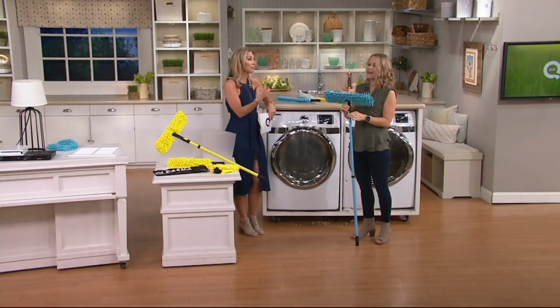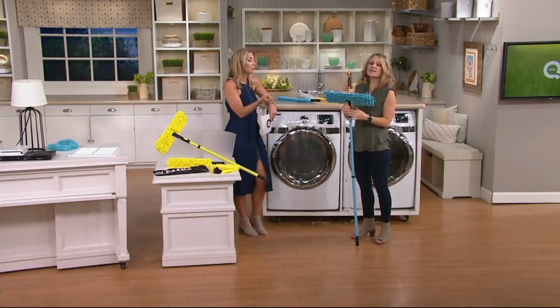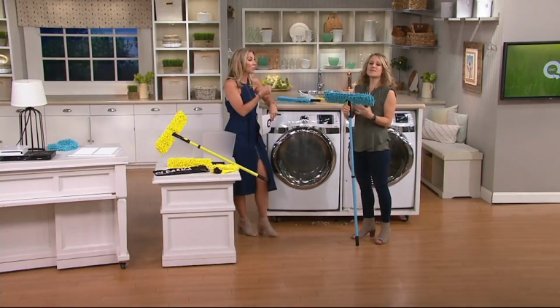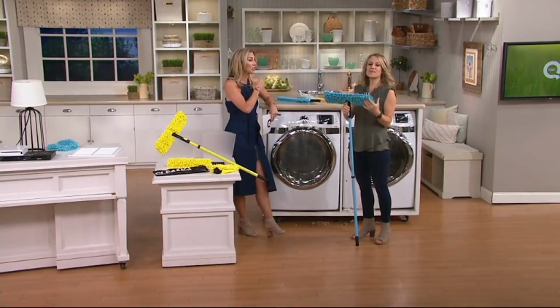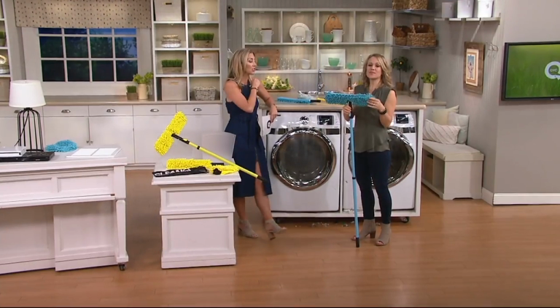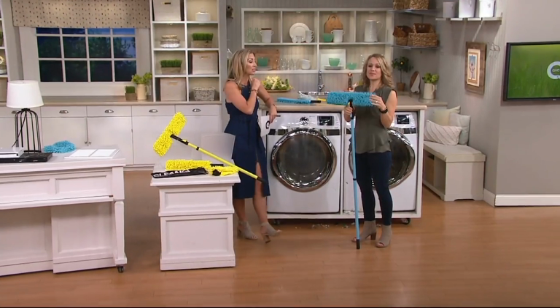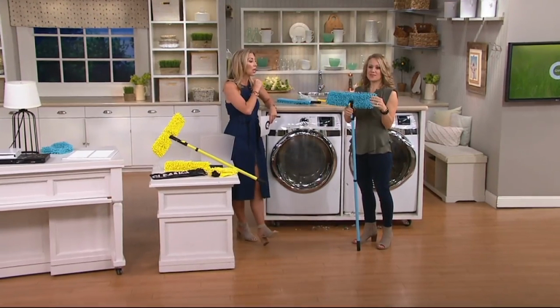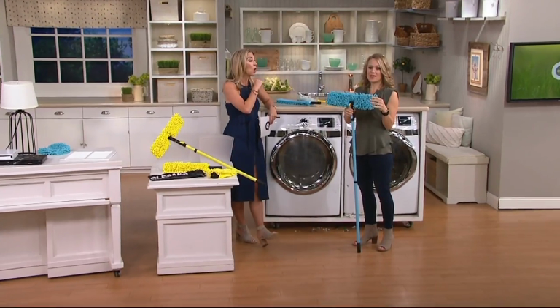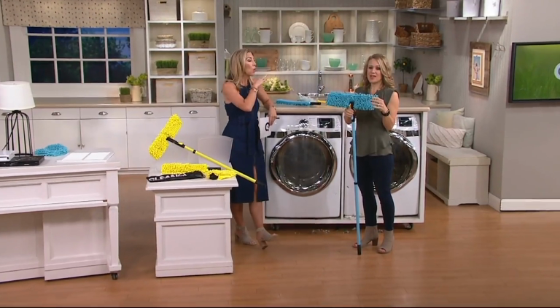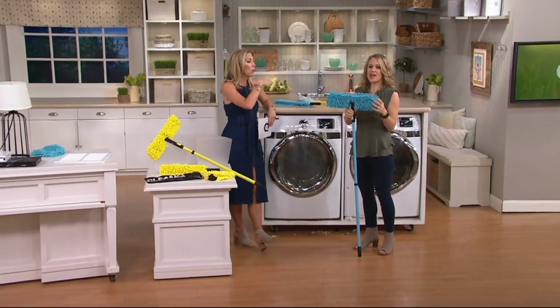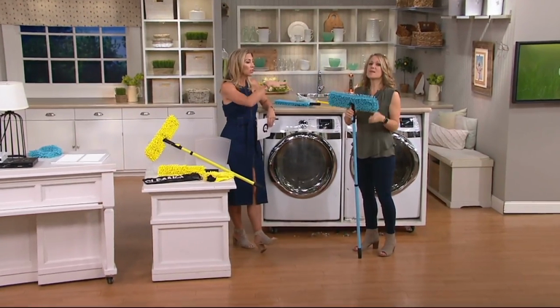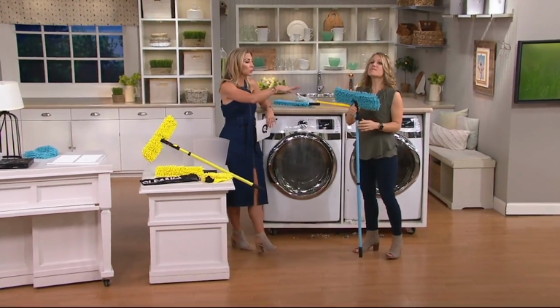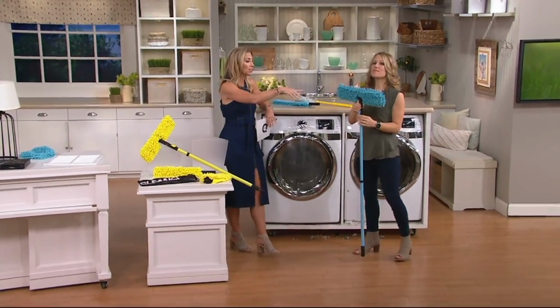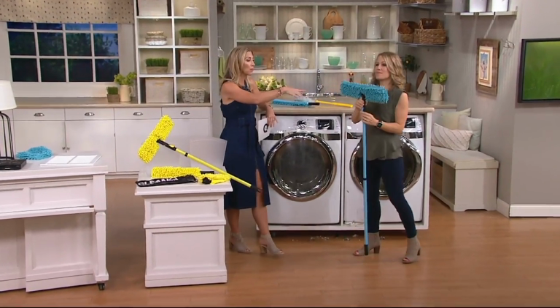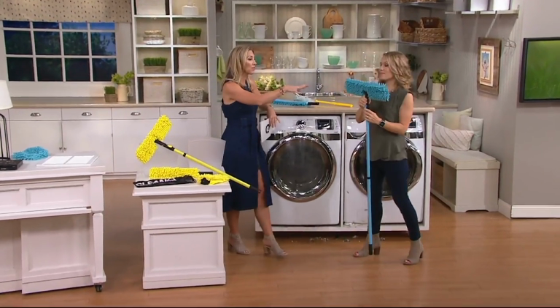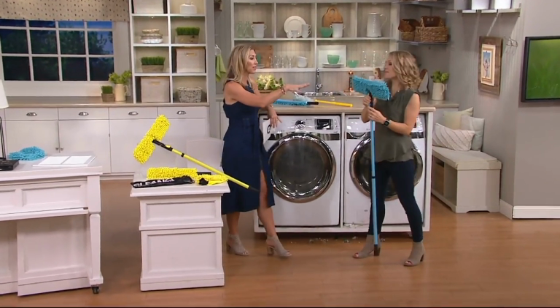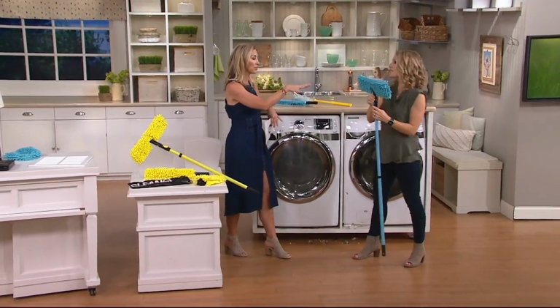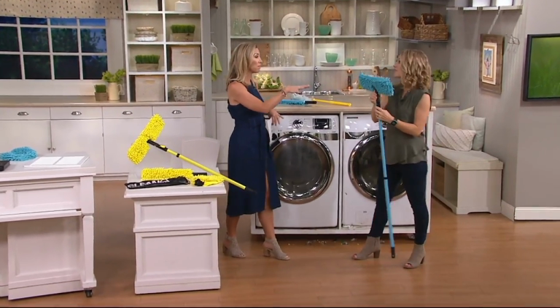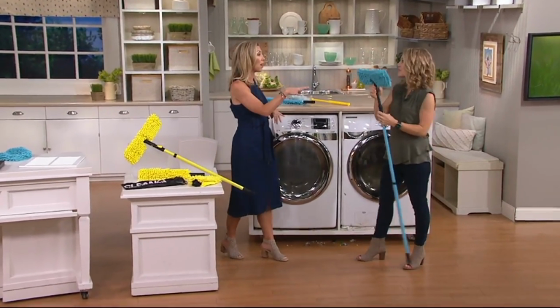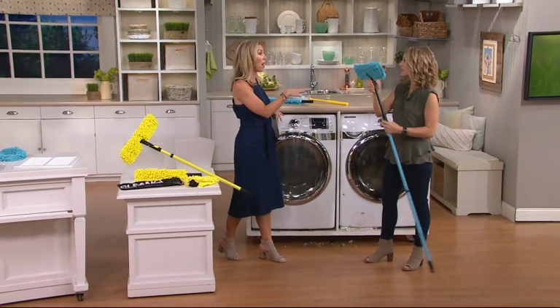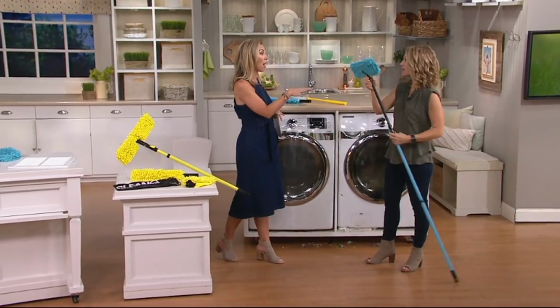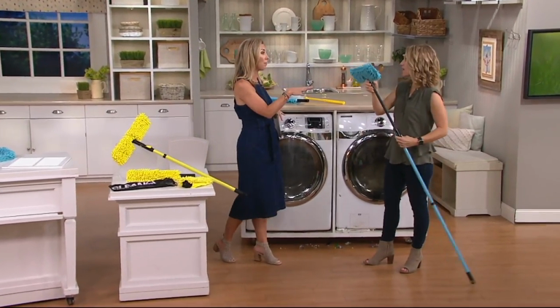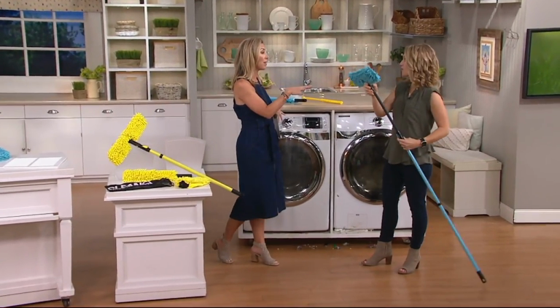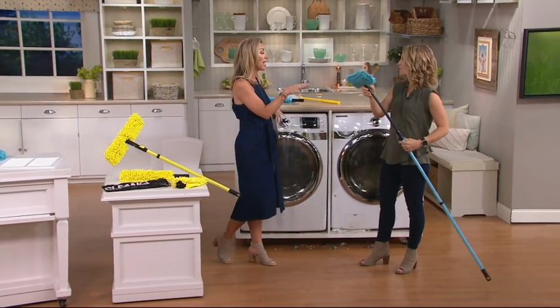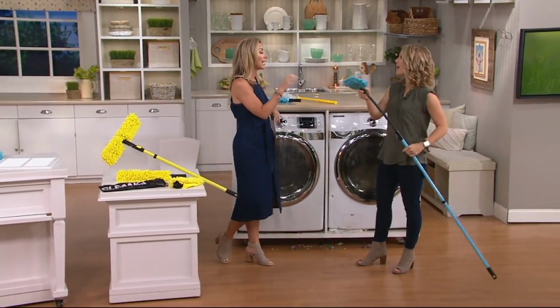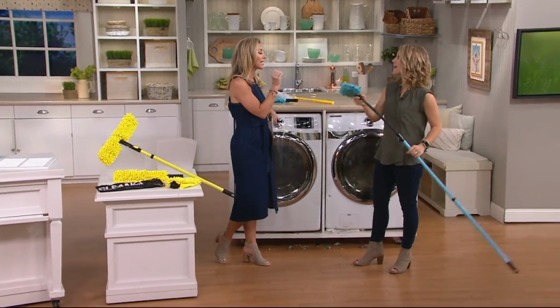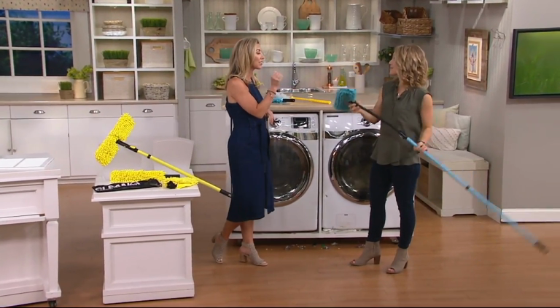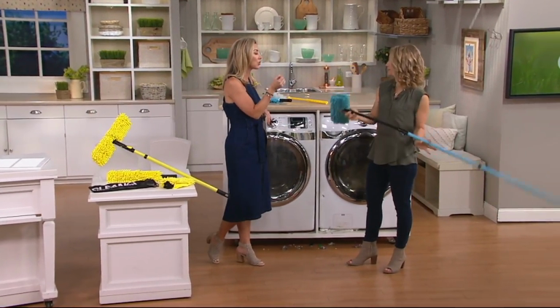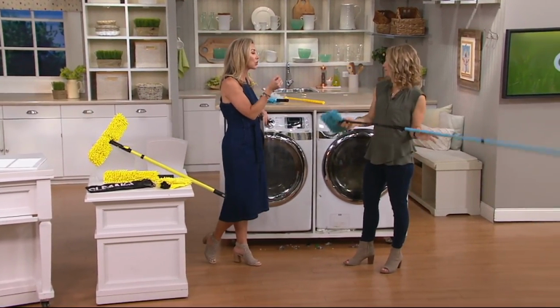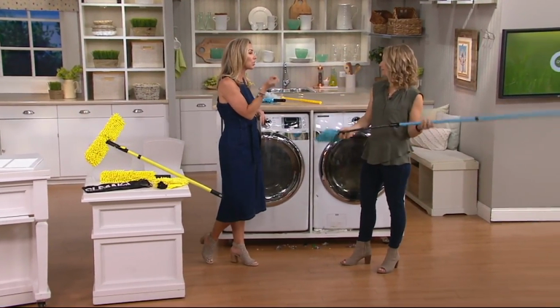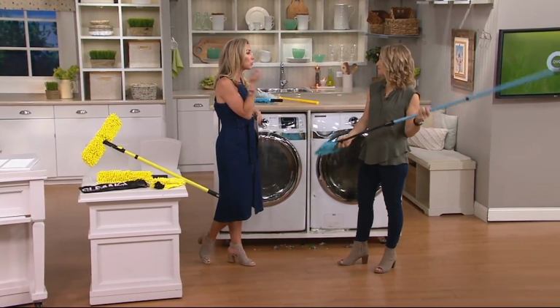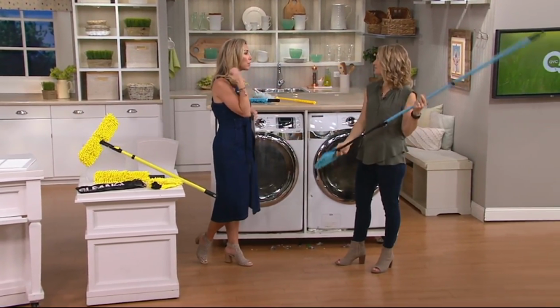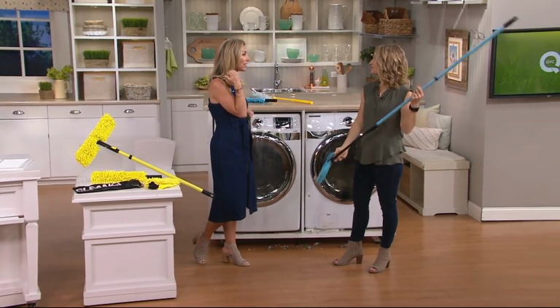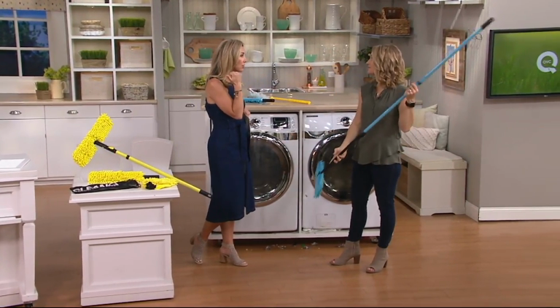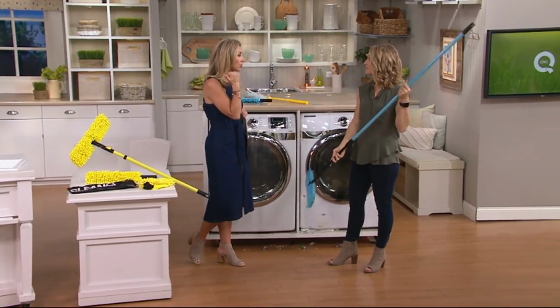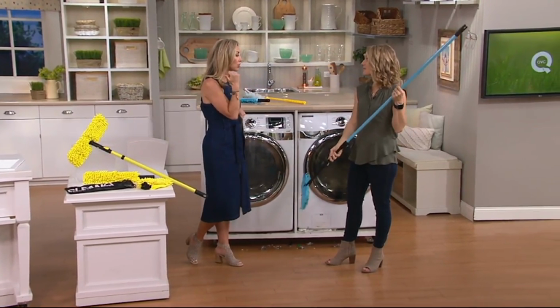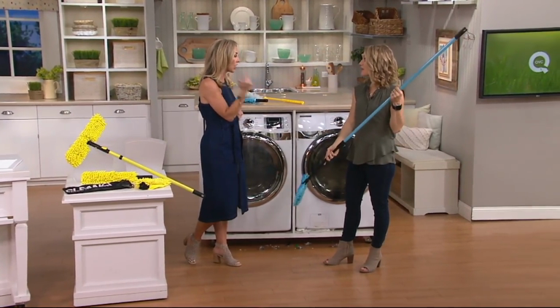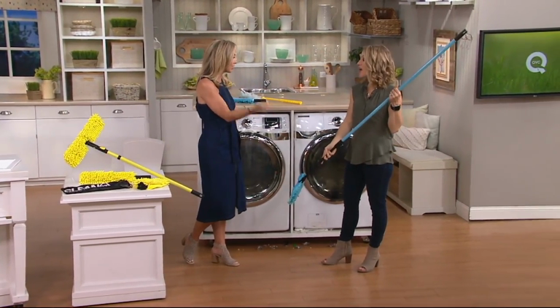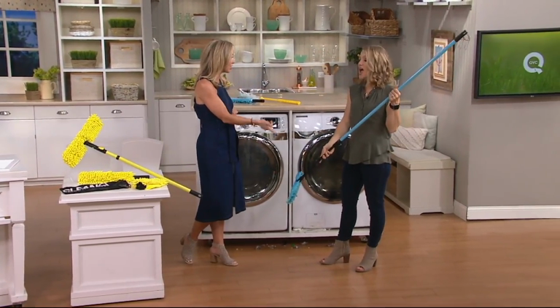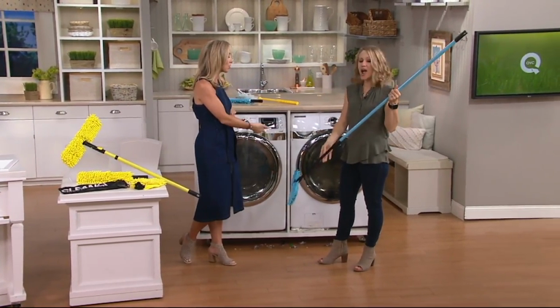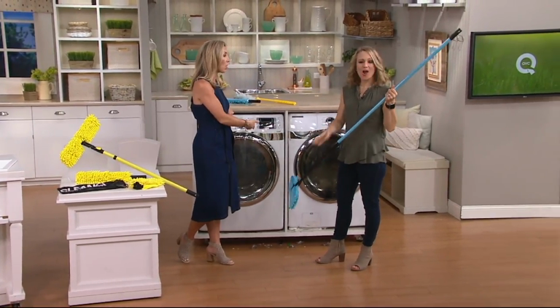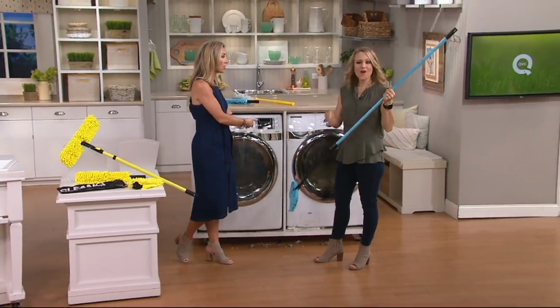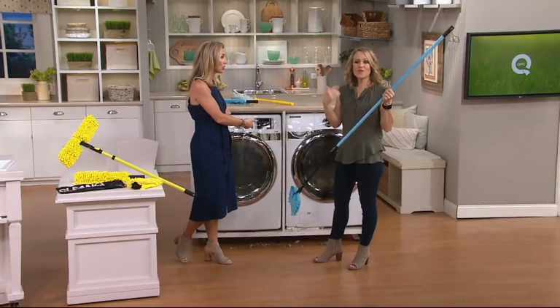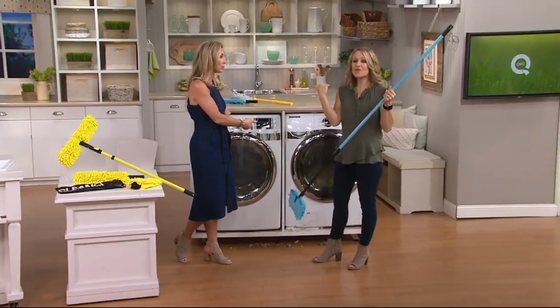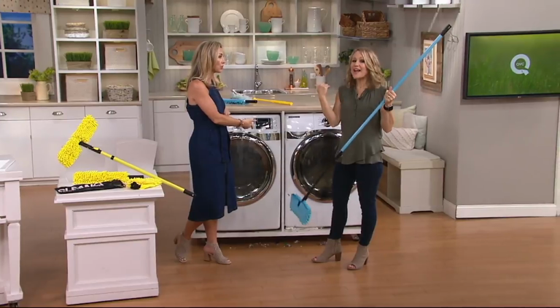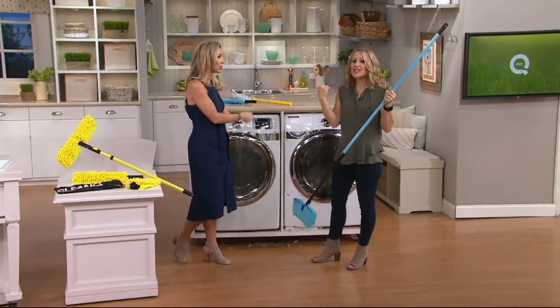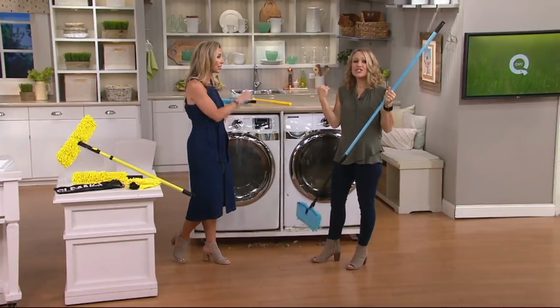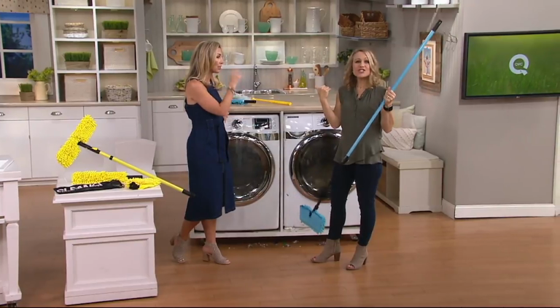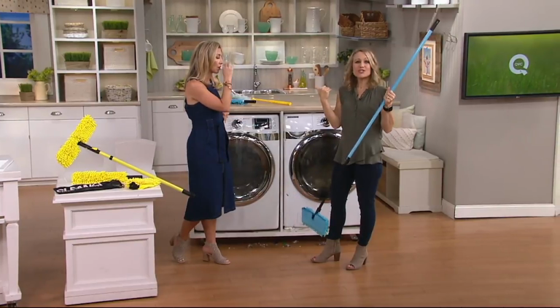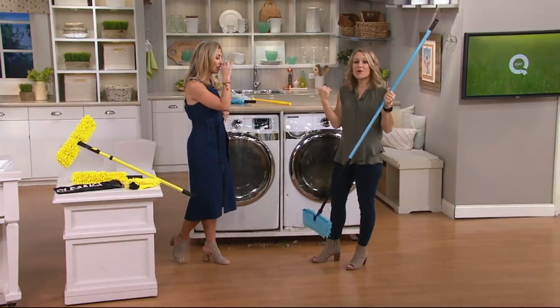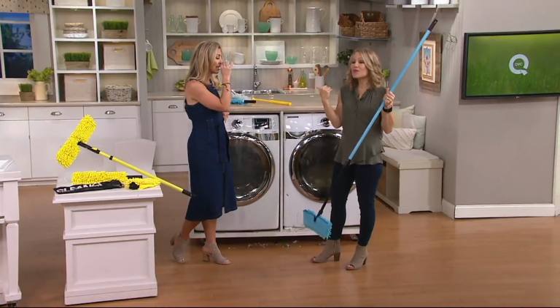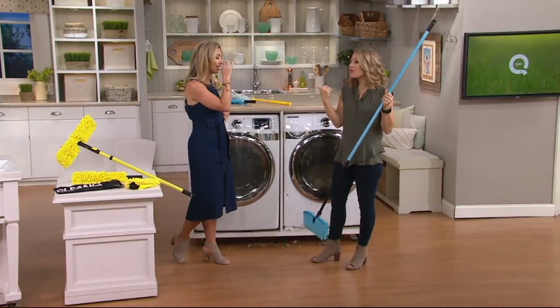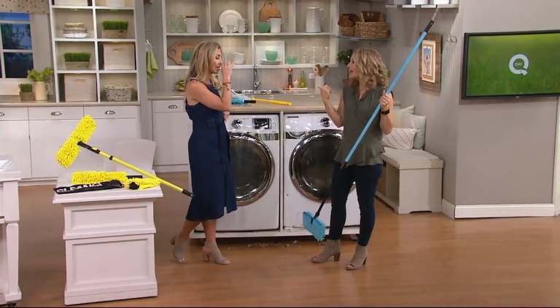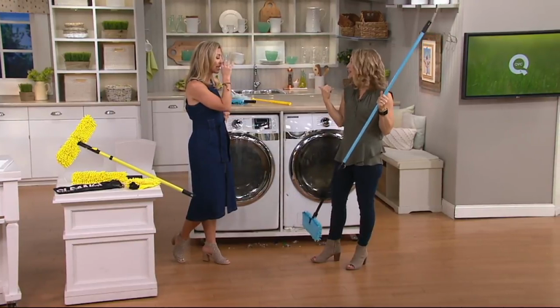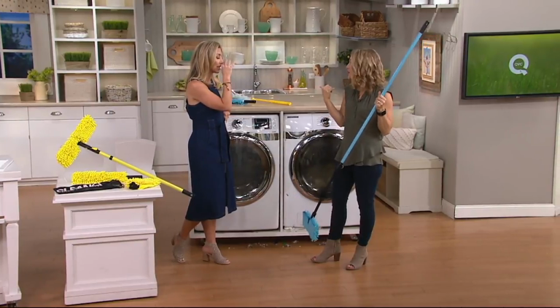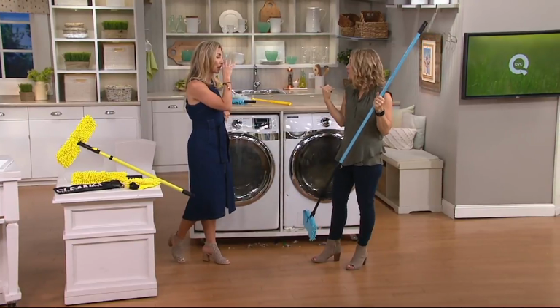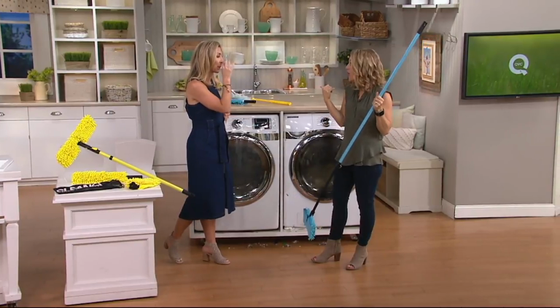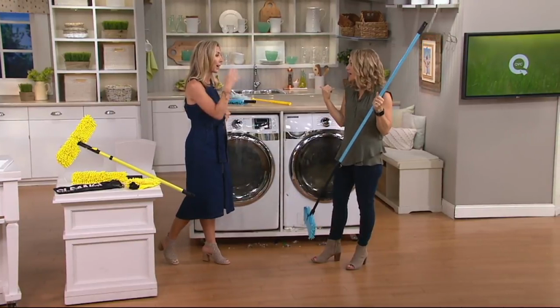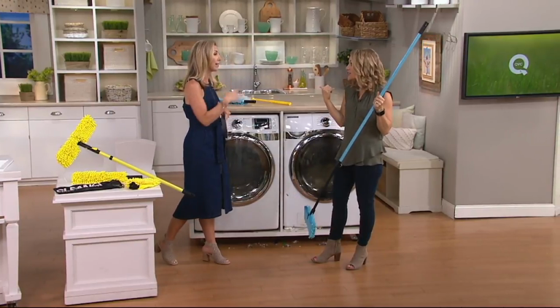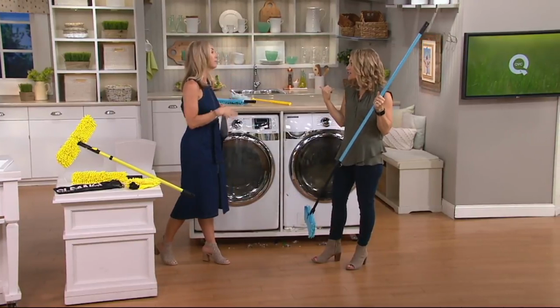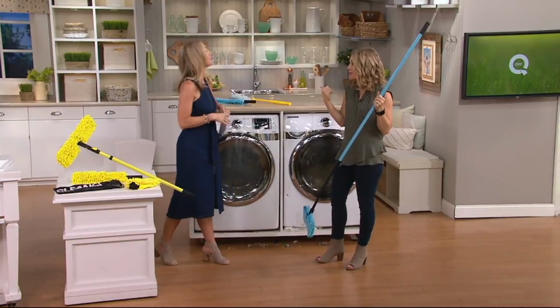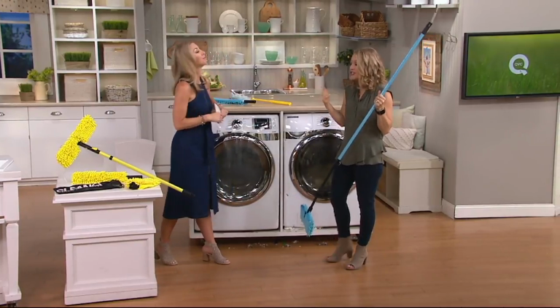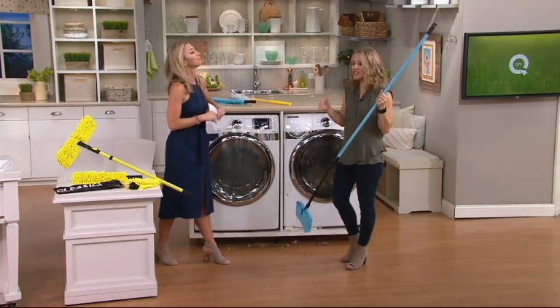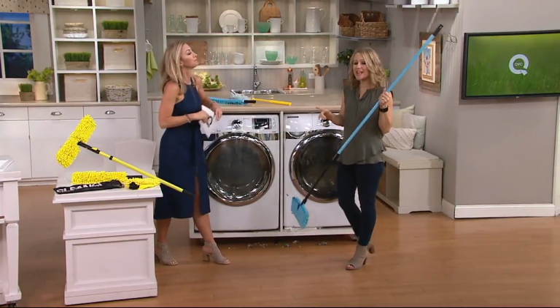Once we're done with this mop and it gets dirty, we can chuck it into the washing machine. Just throw it right in your washing machine.